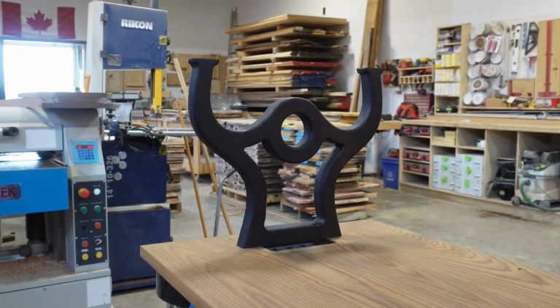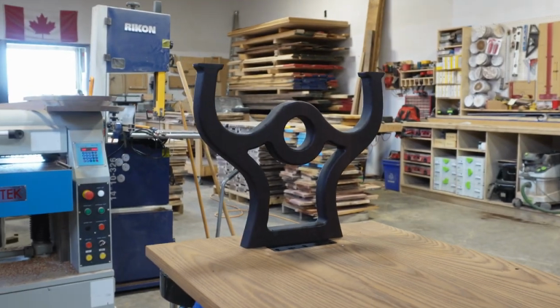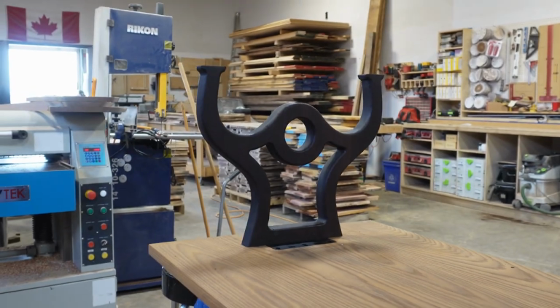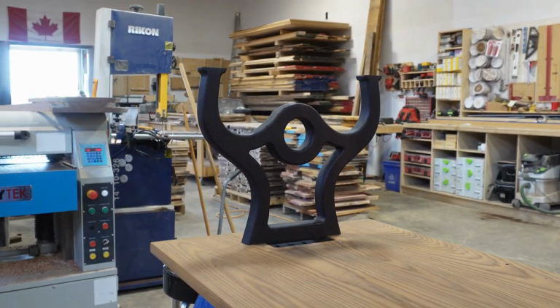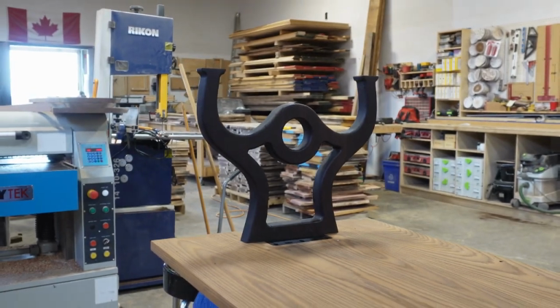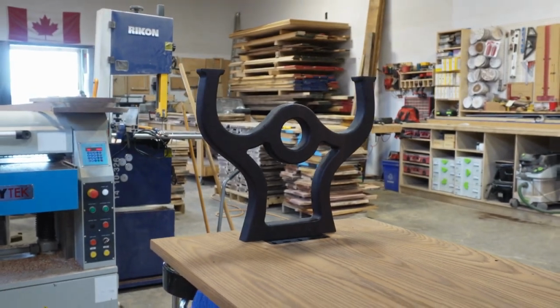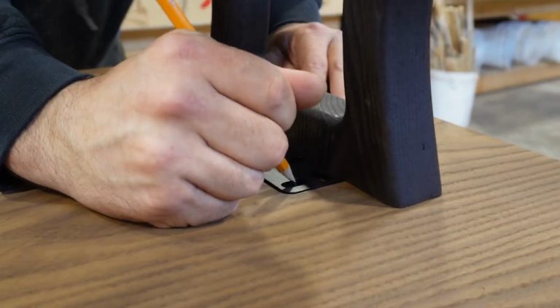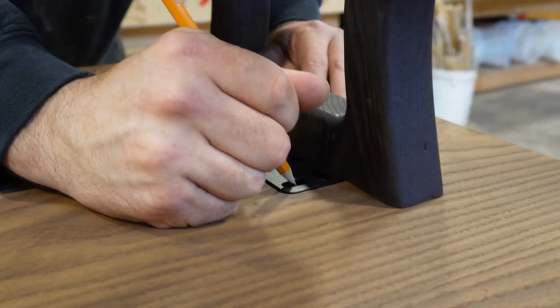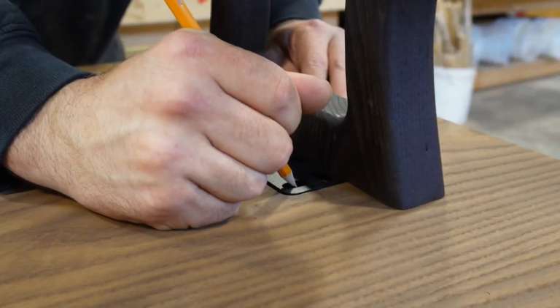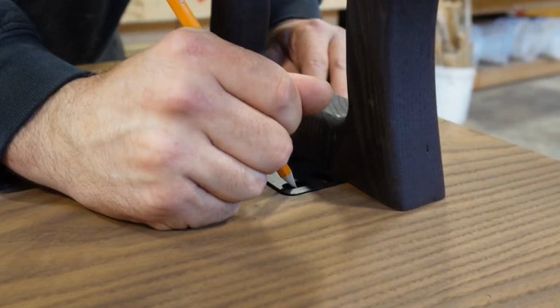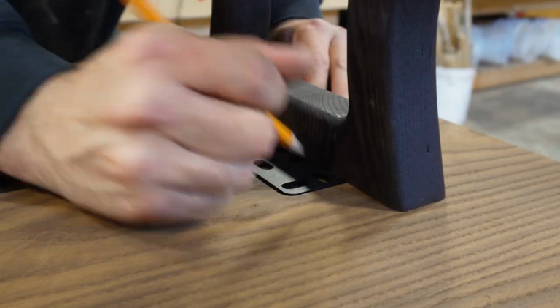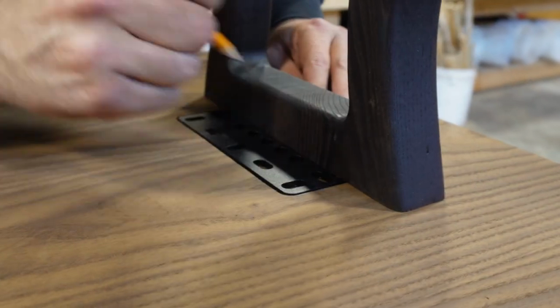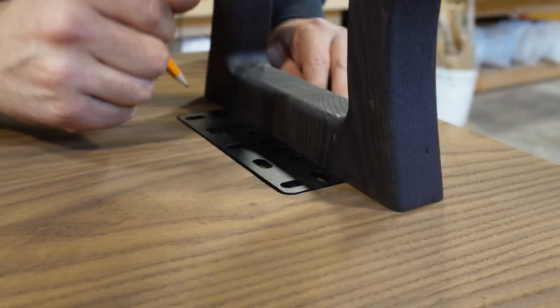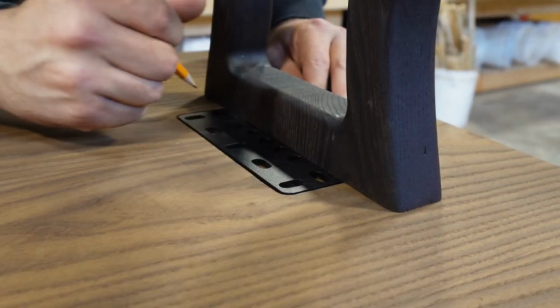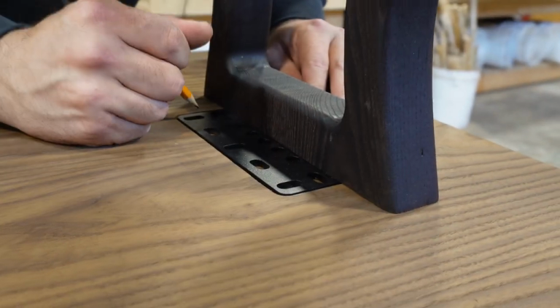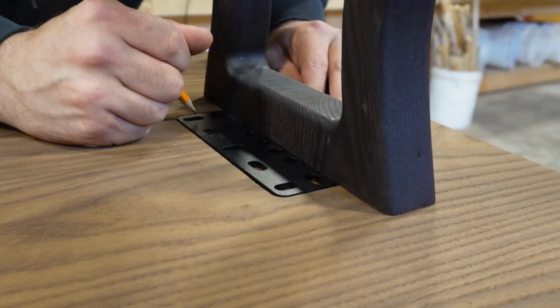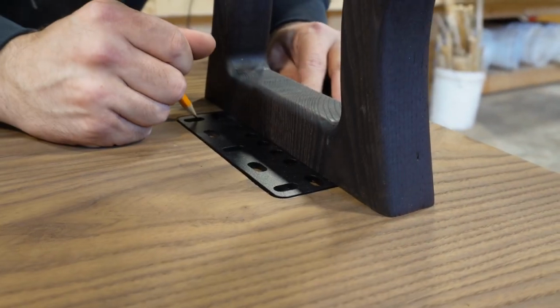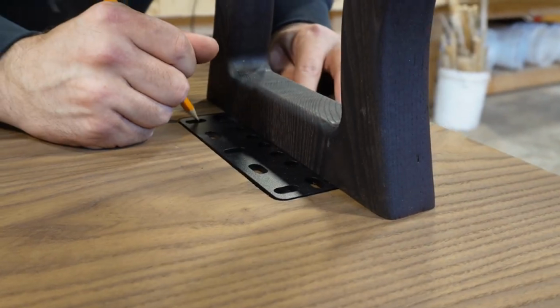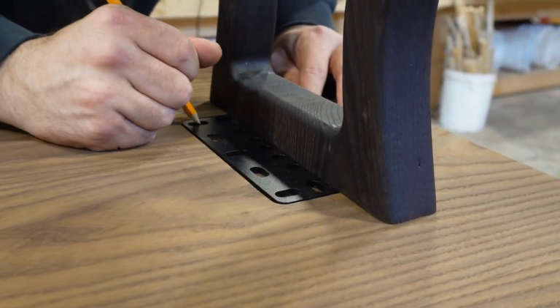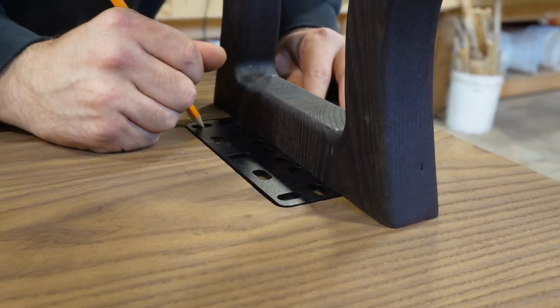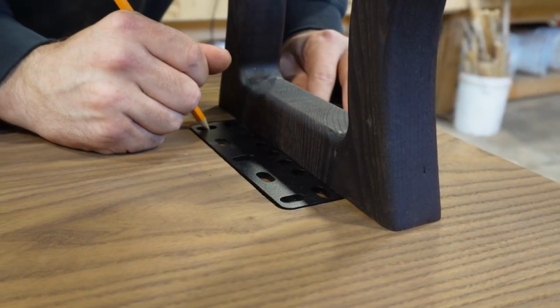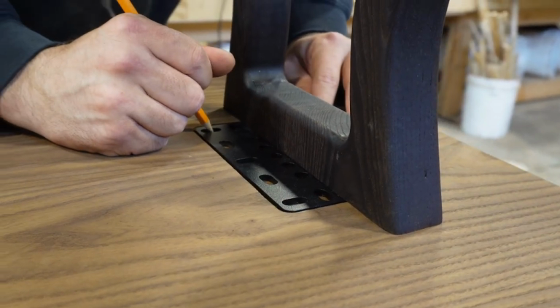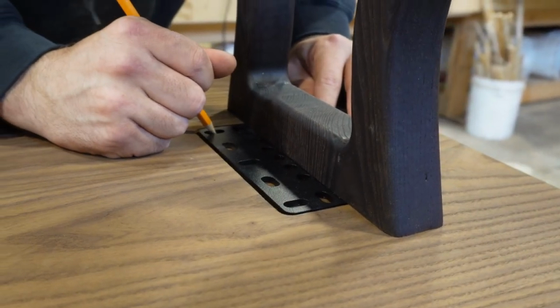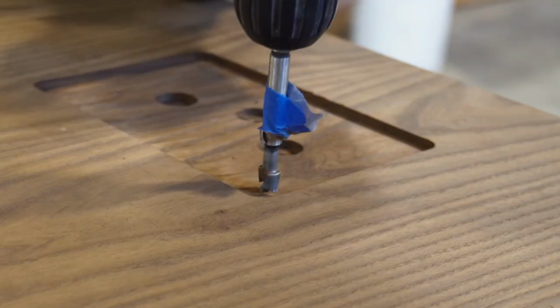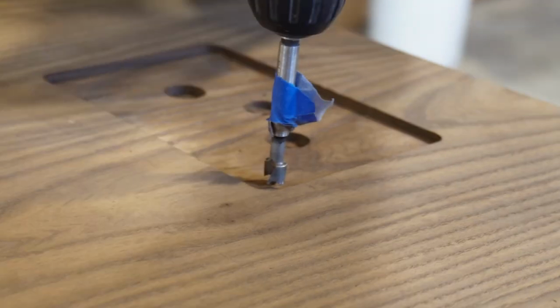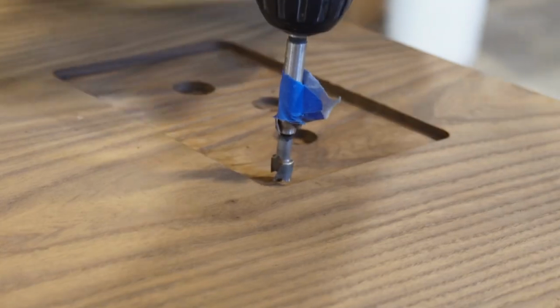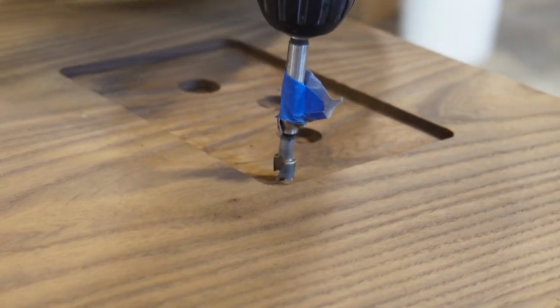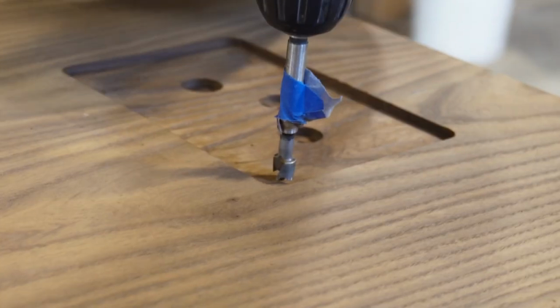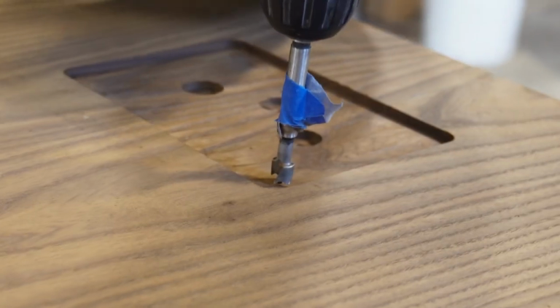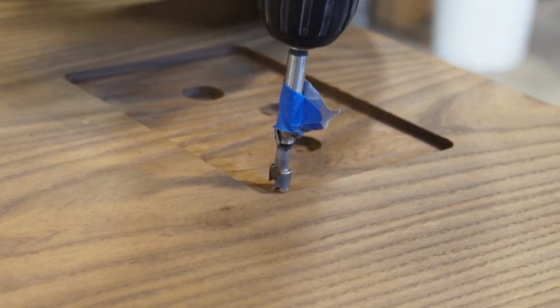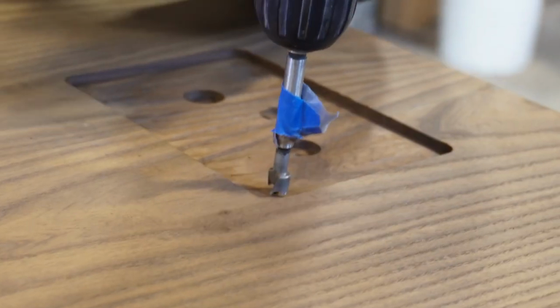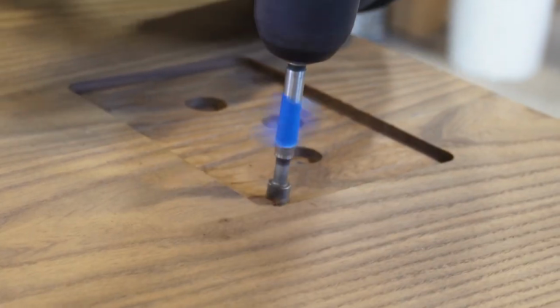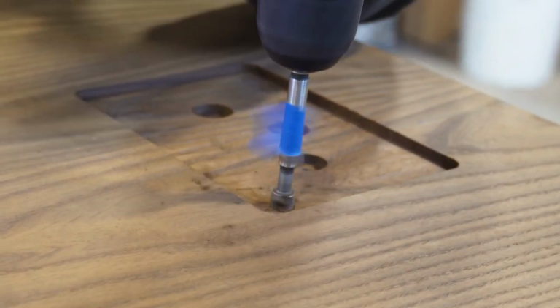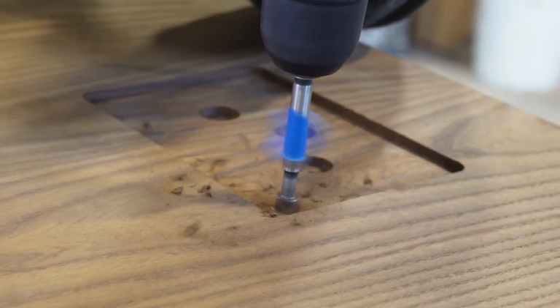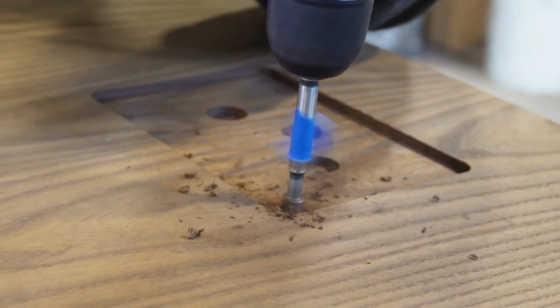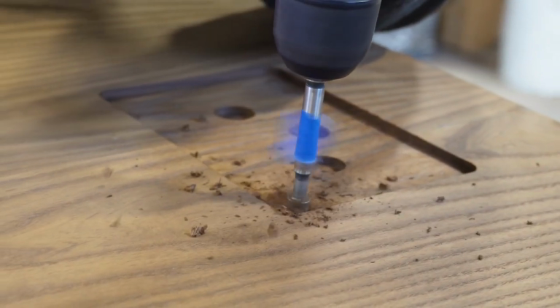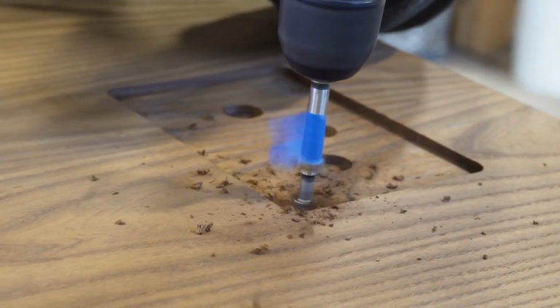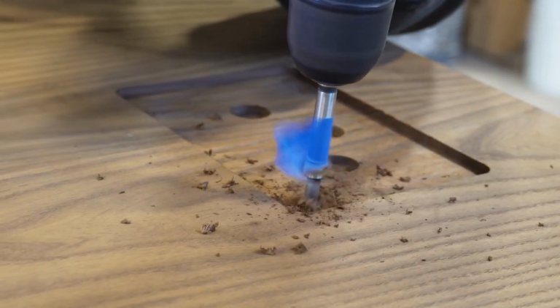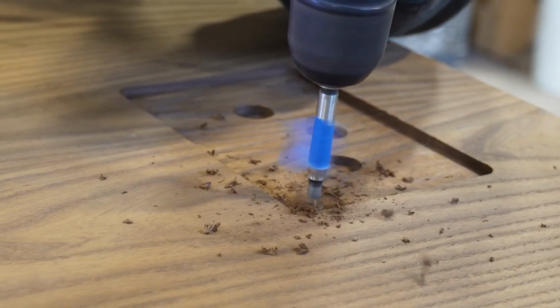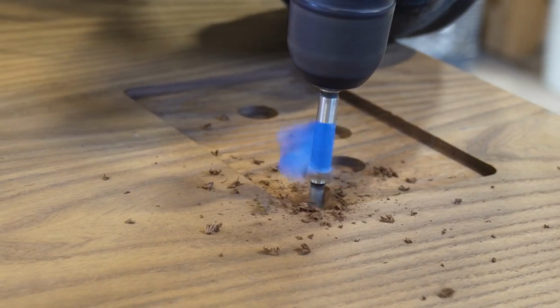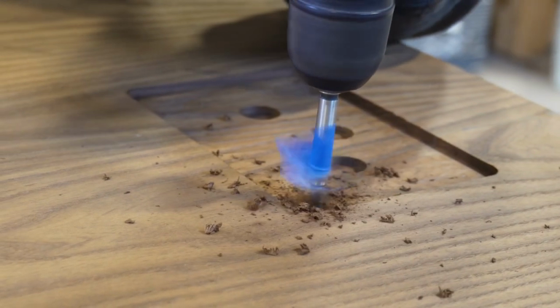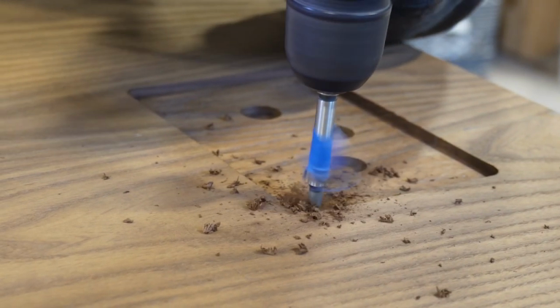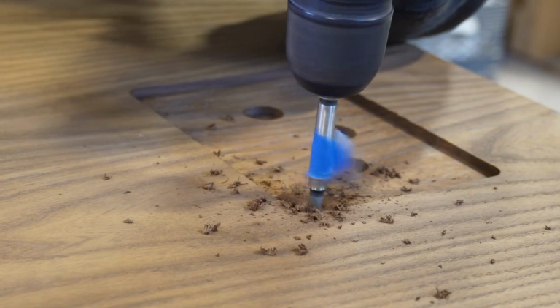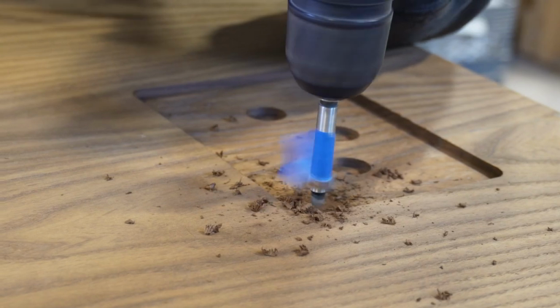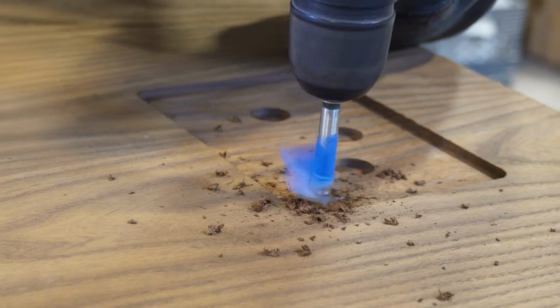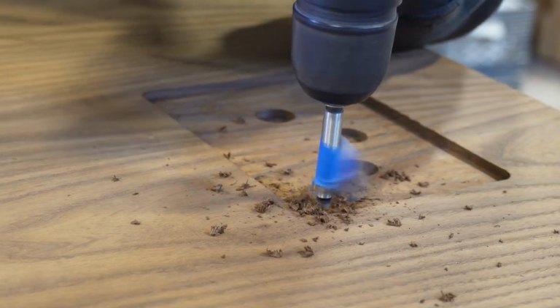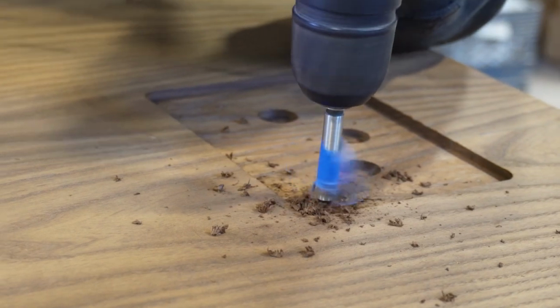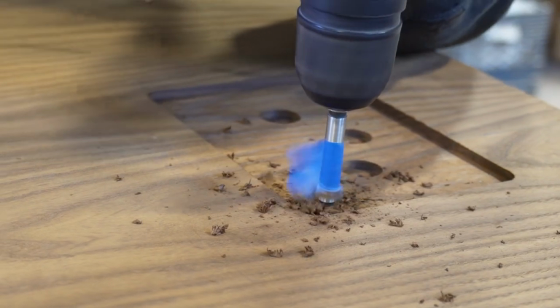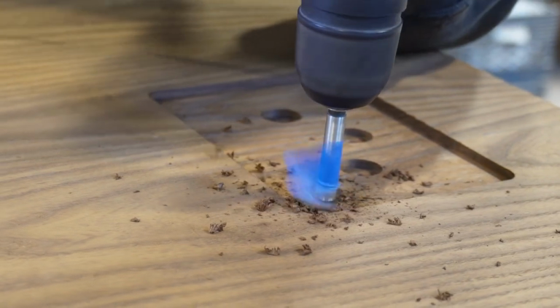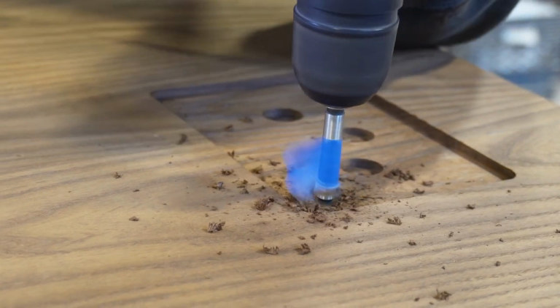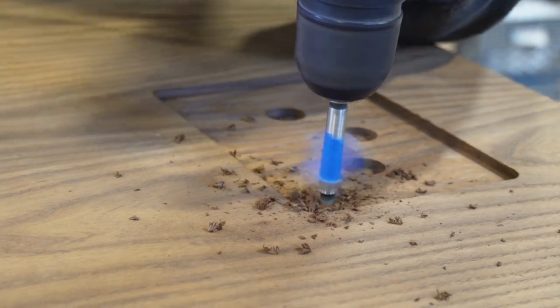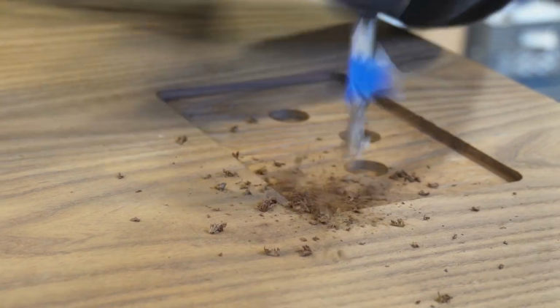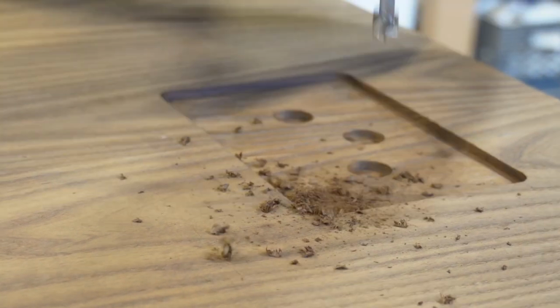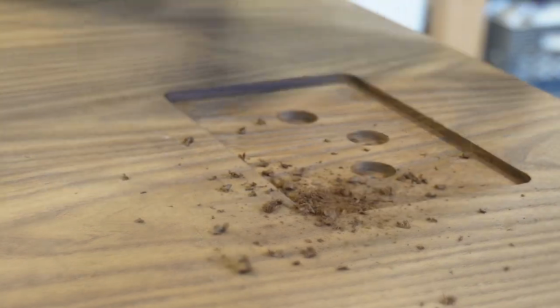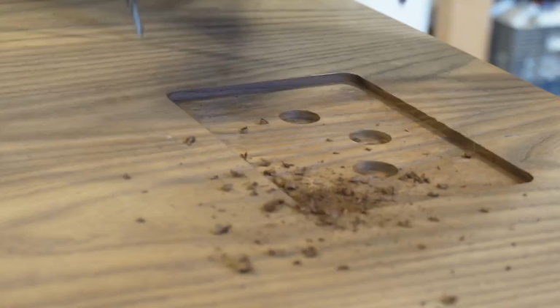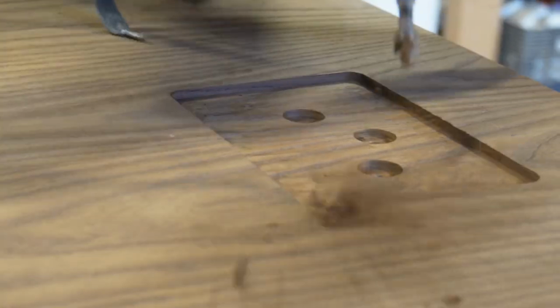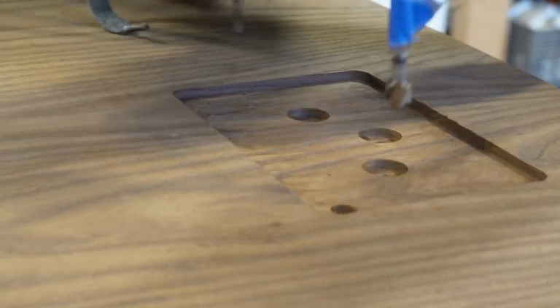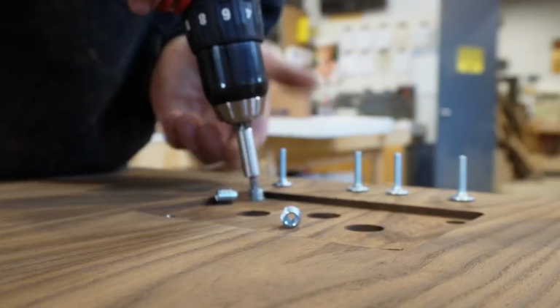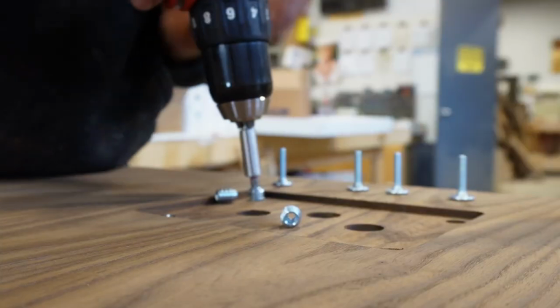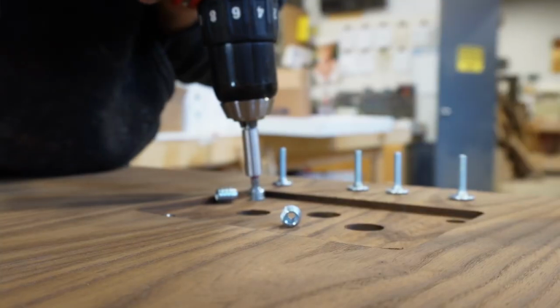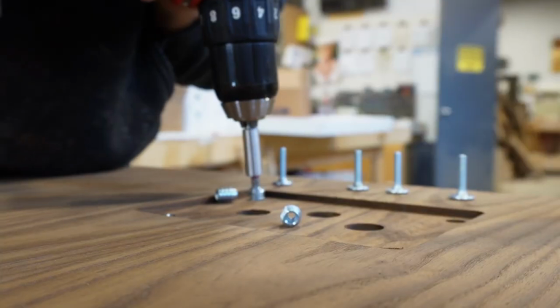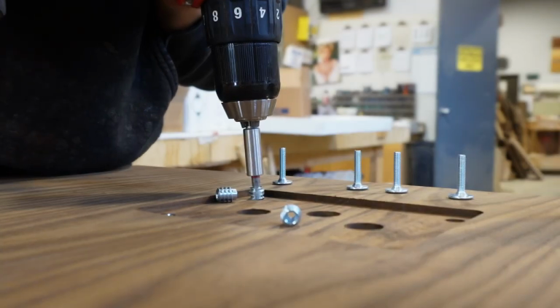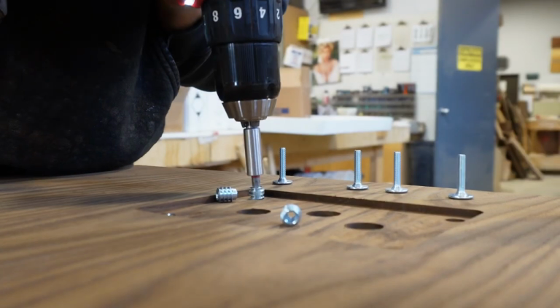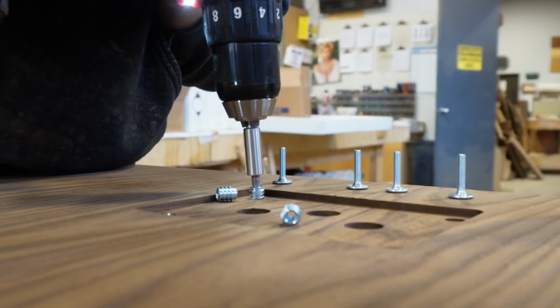This is much better than using bigger bulkier plates or screwing right through the table leg itself. You can see how clean that look is — it provides a really clean finish.